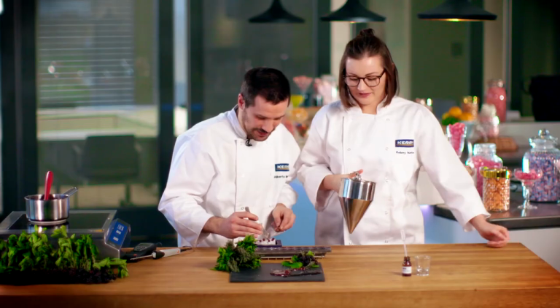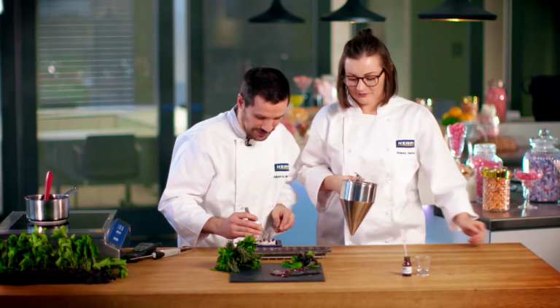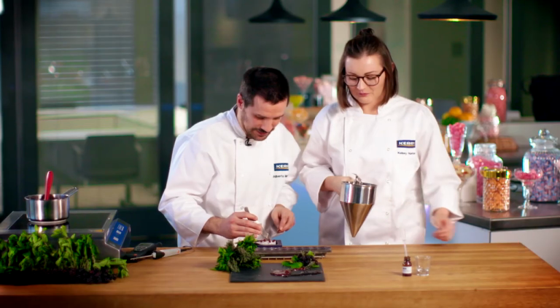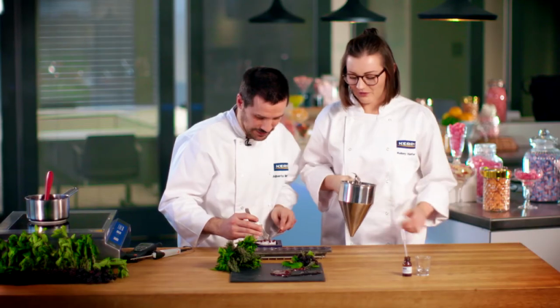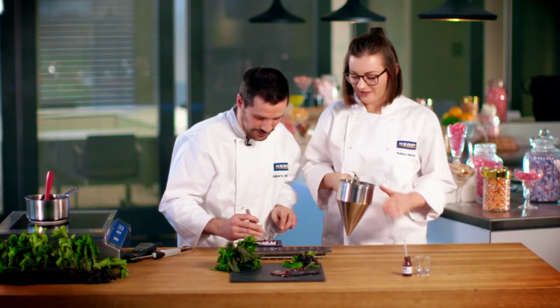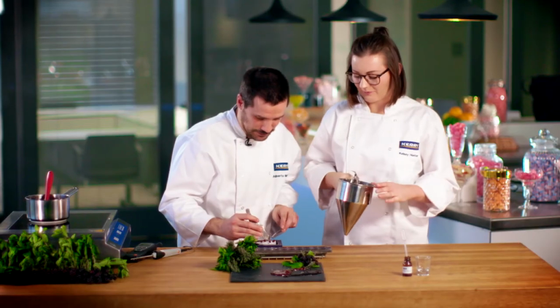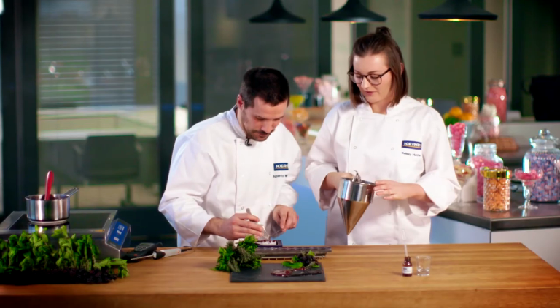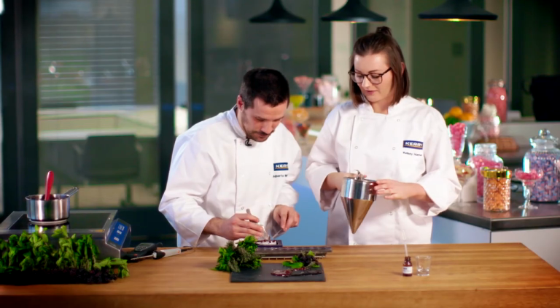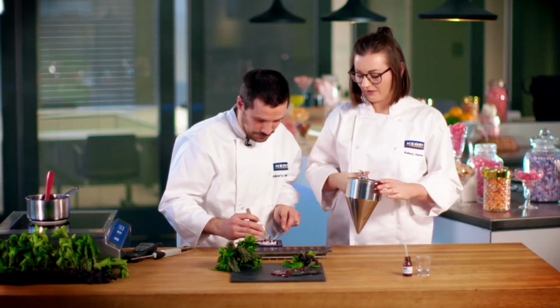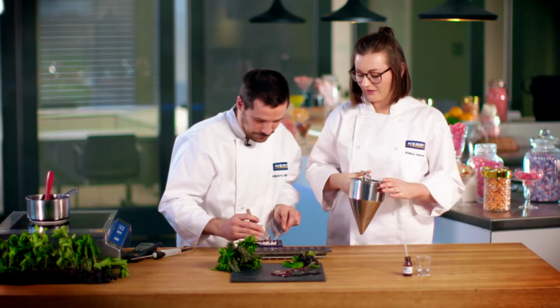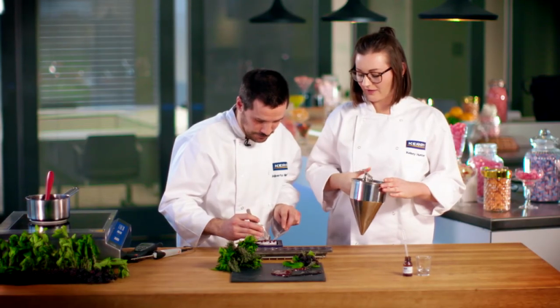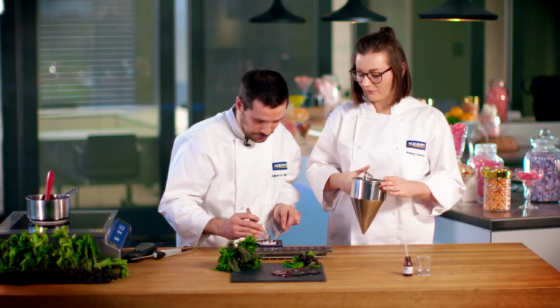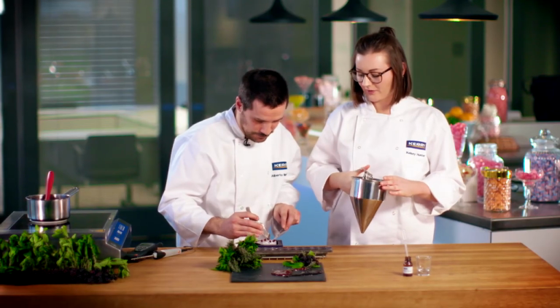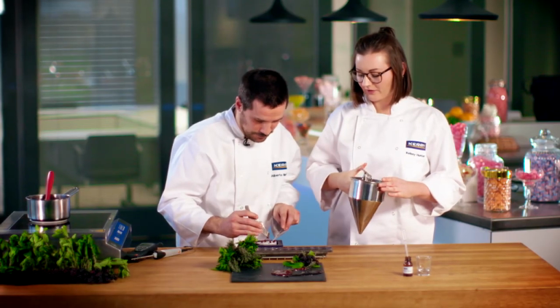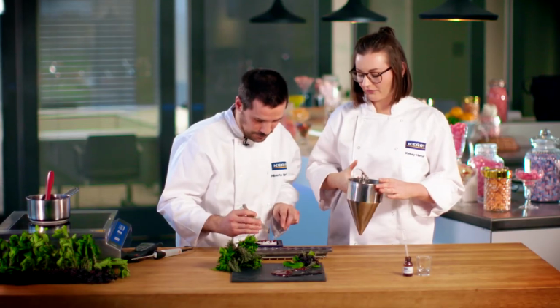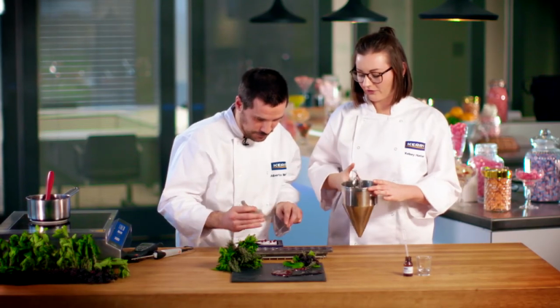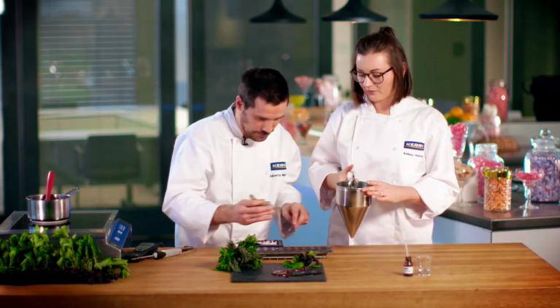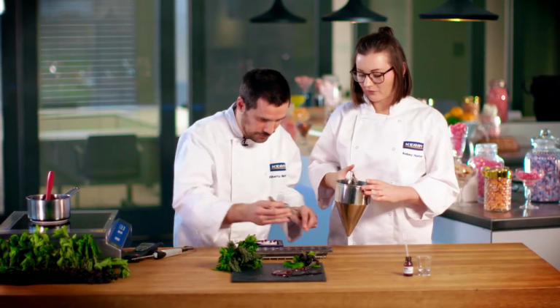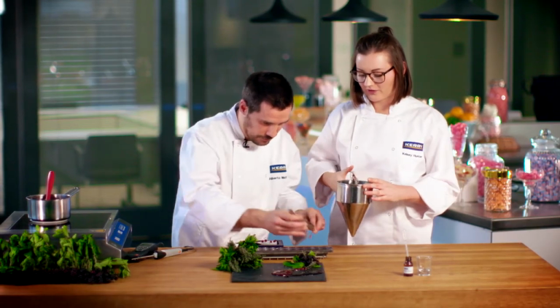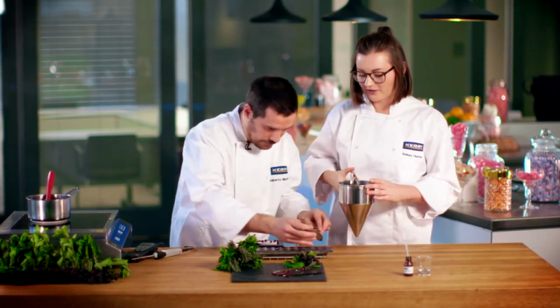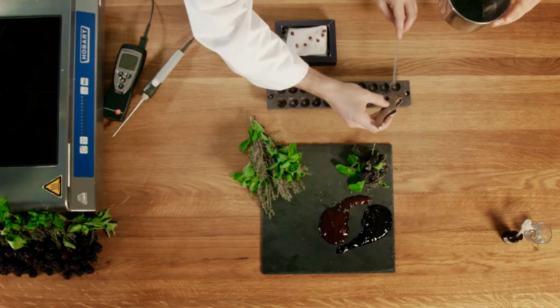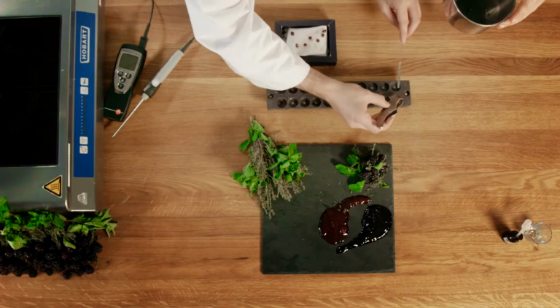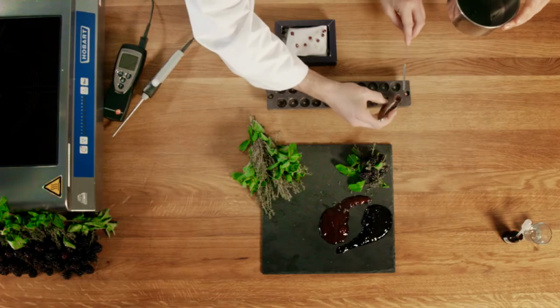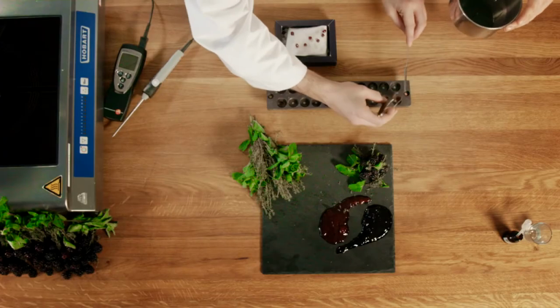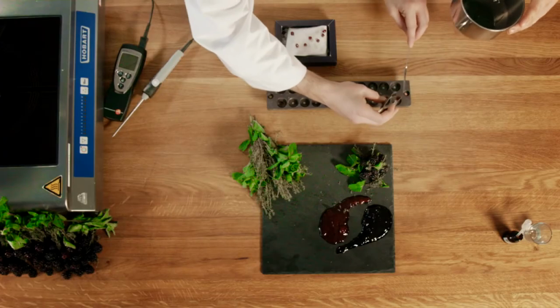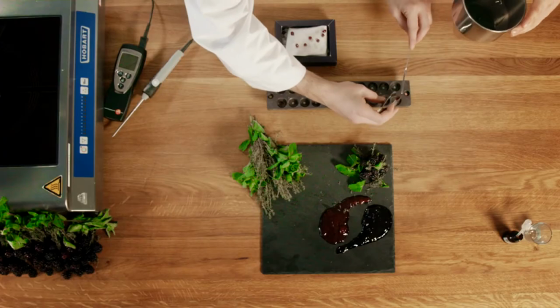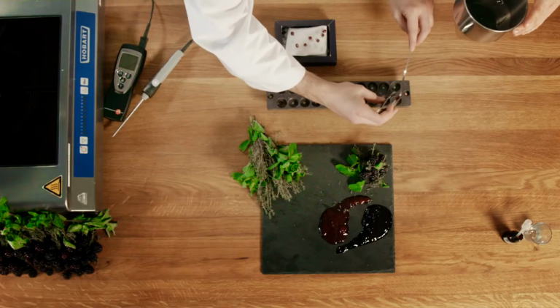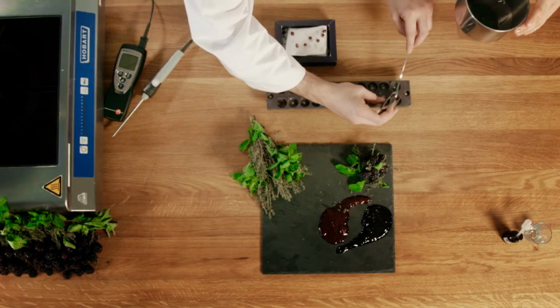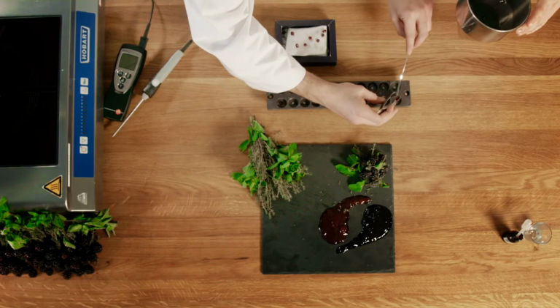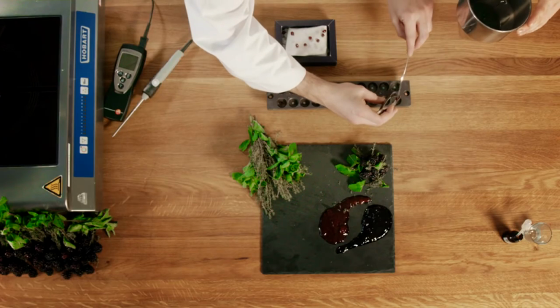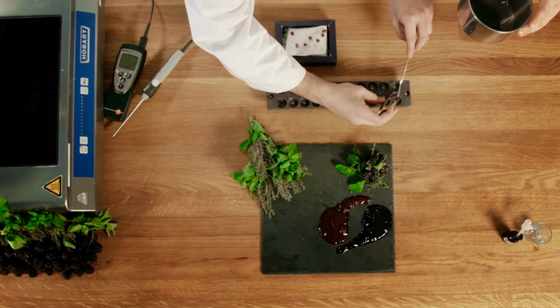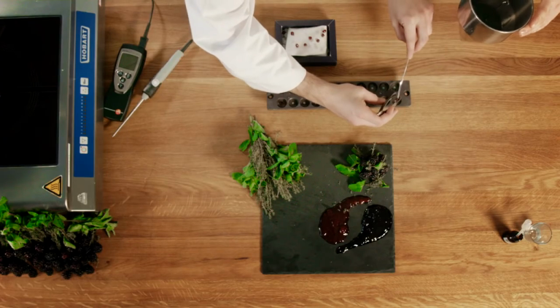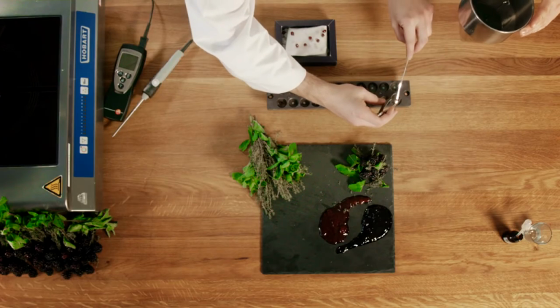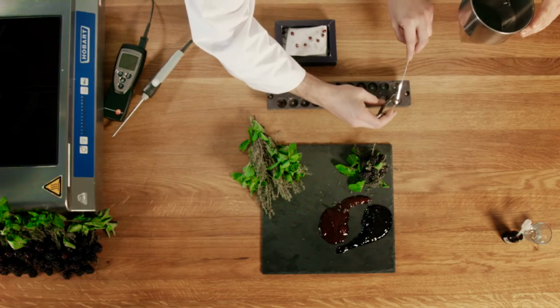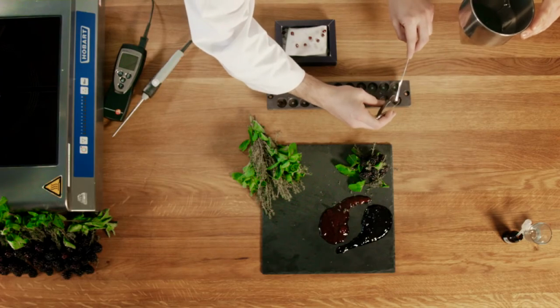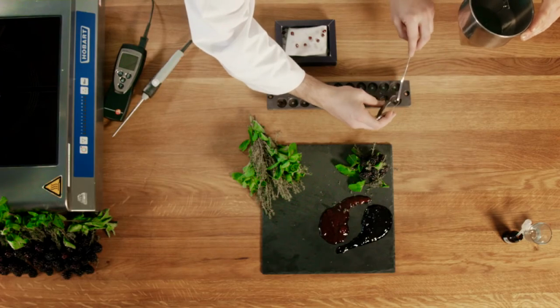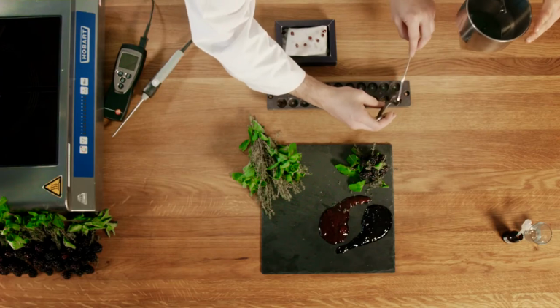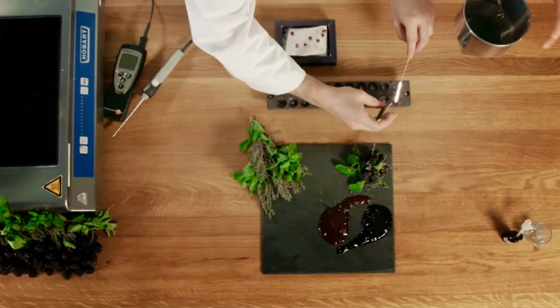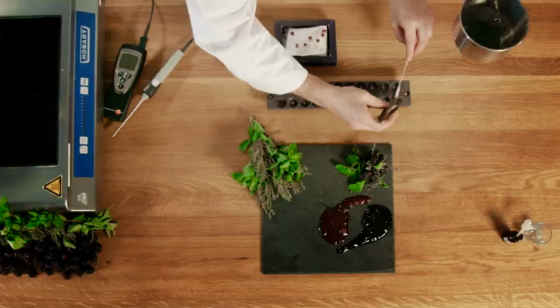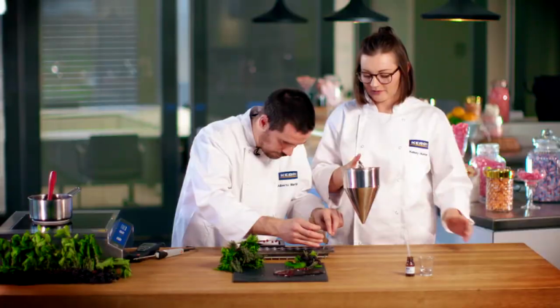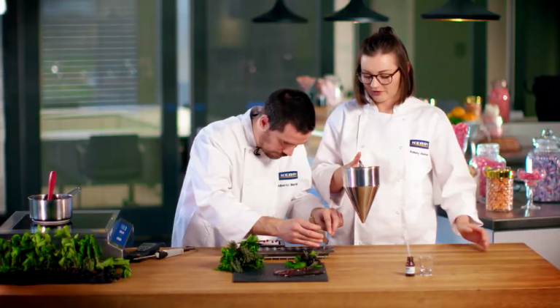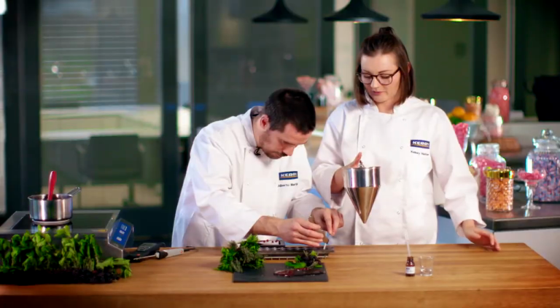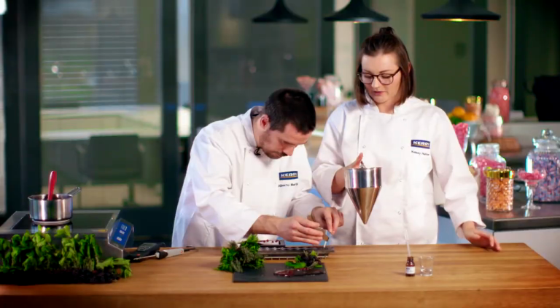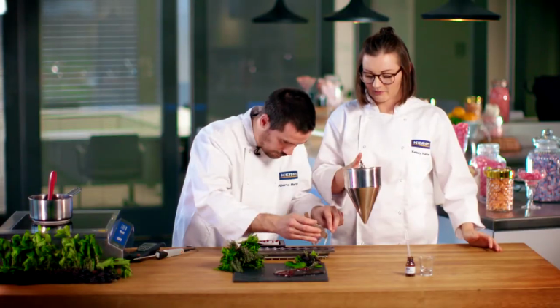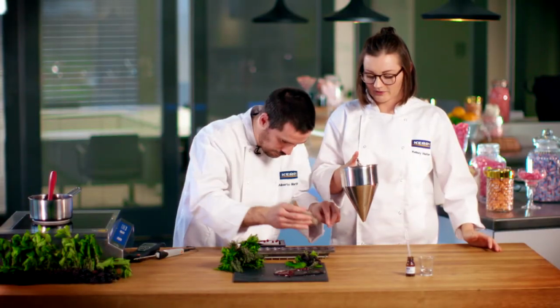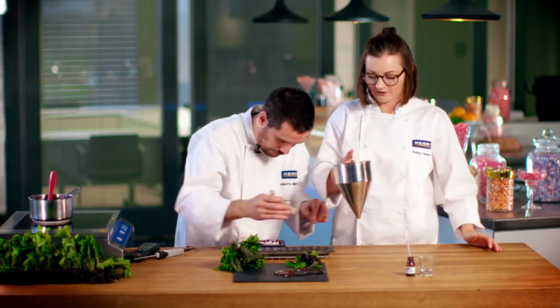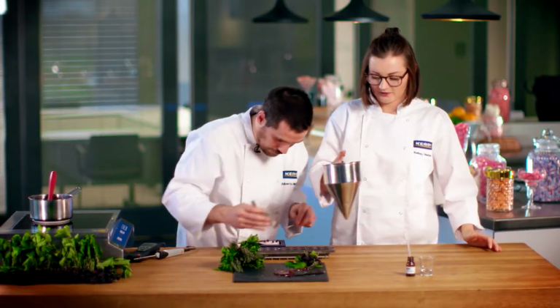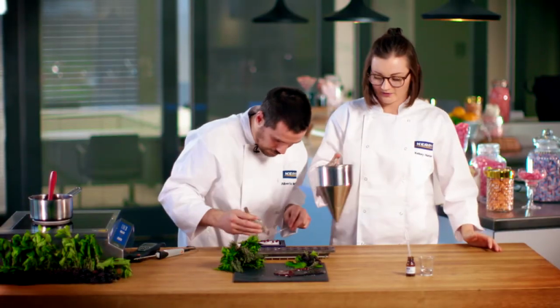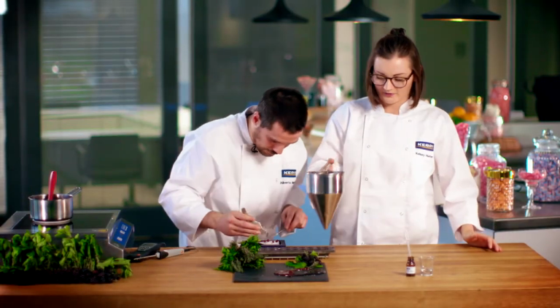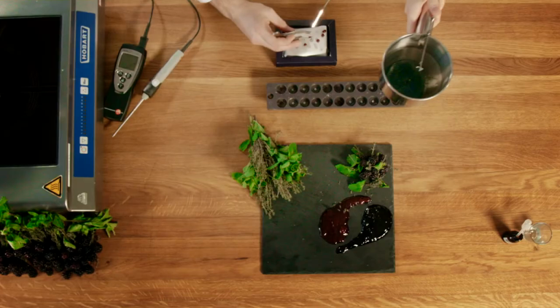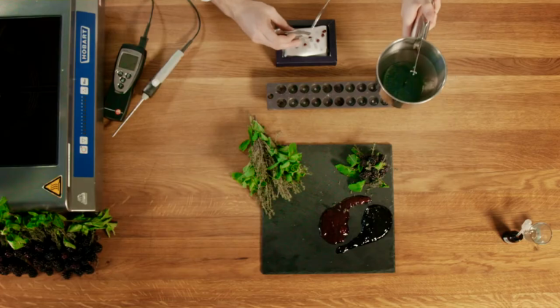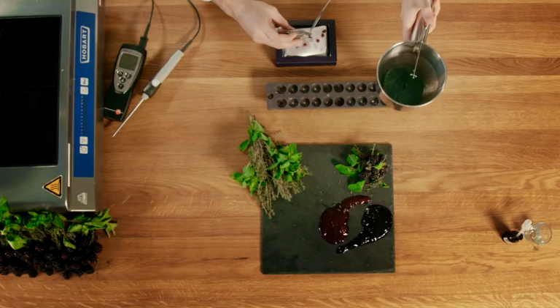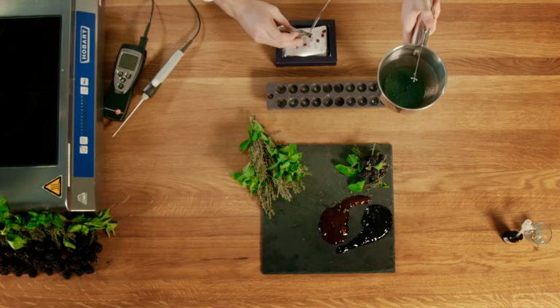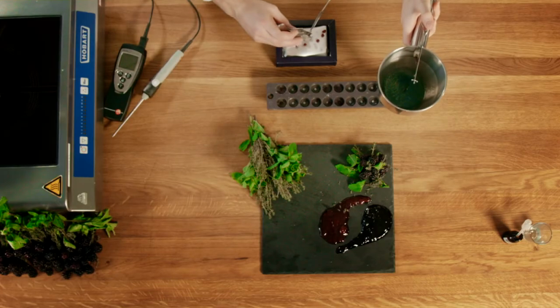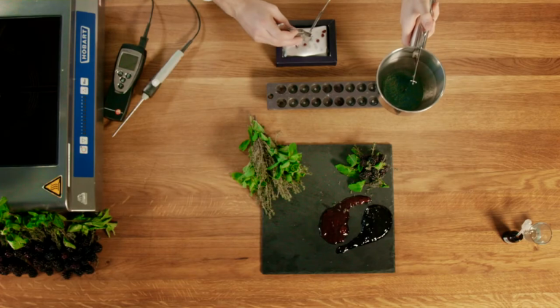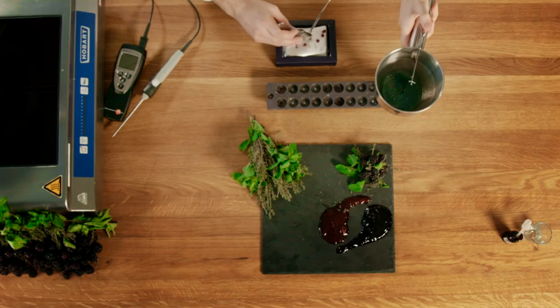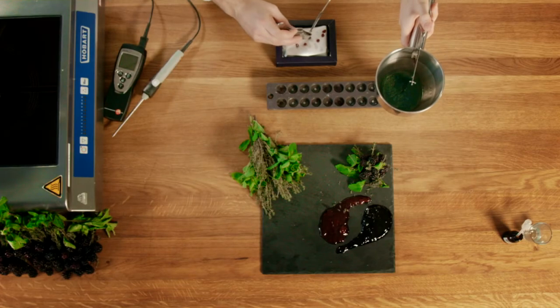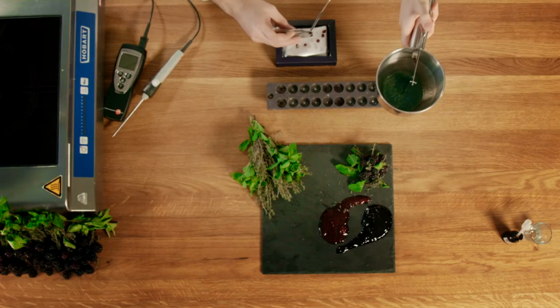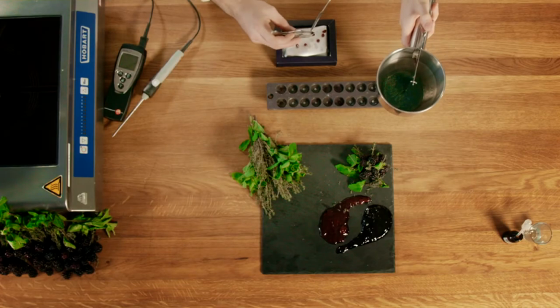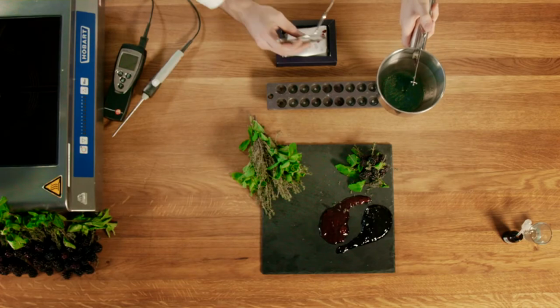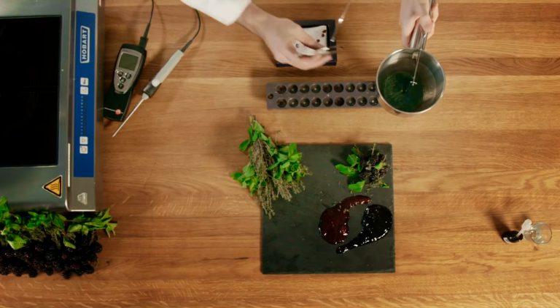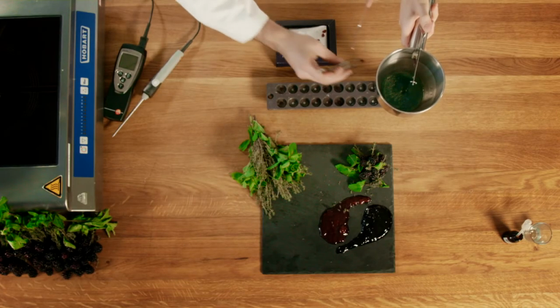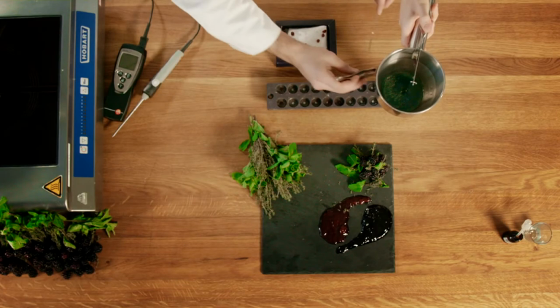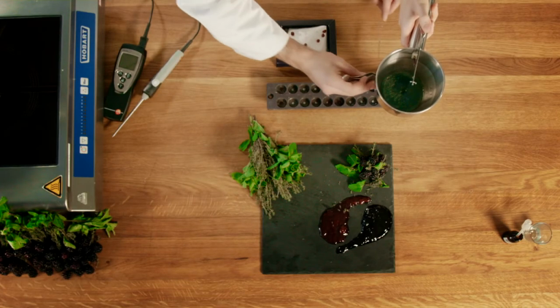What's happening now is Alberto is just putting the fruit jam in the middle and I'm just piping the rest of the sweet on top.